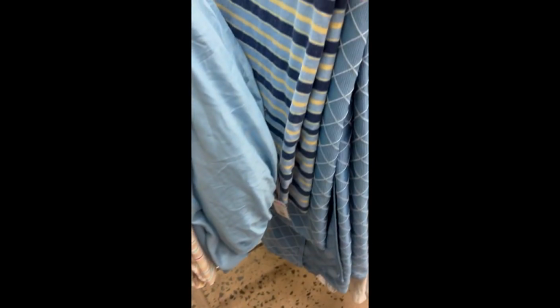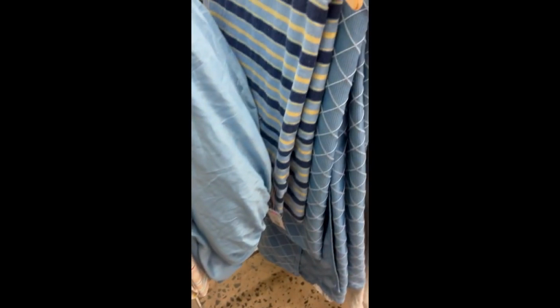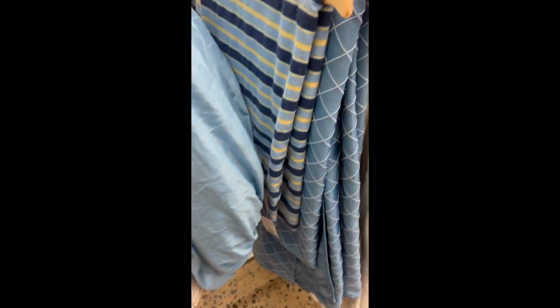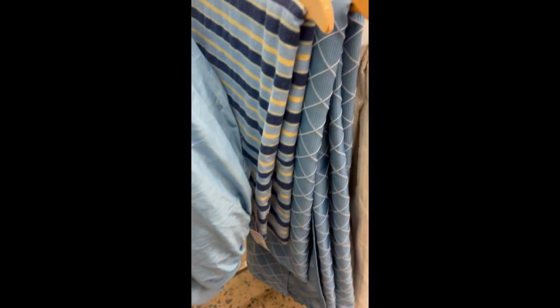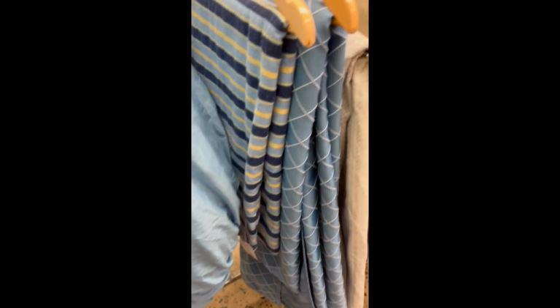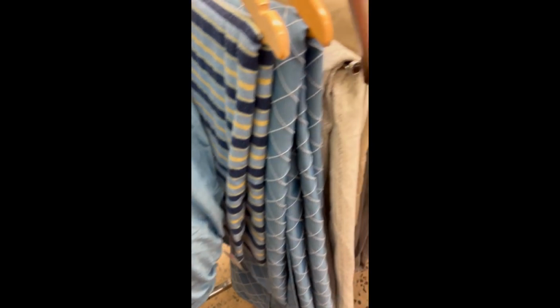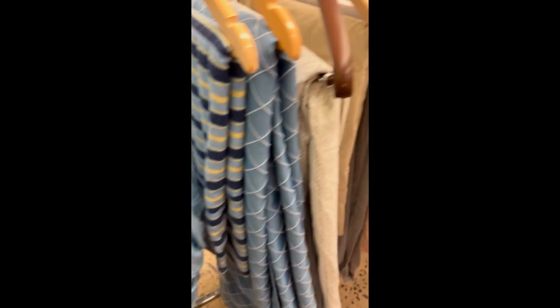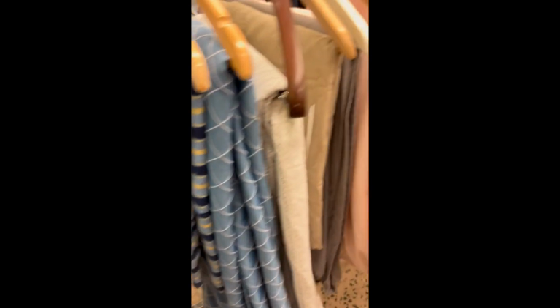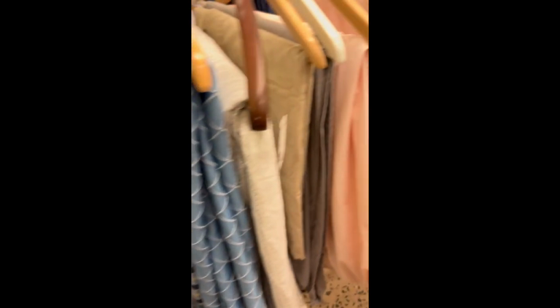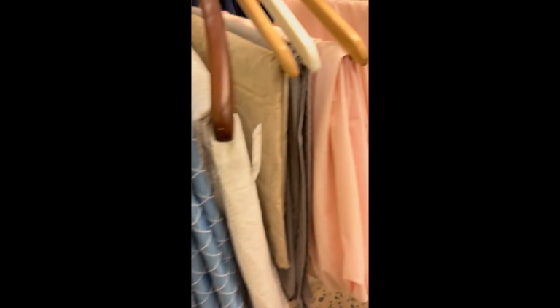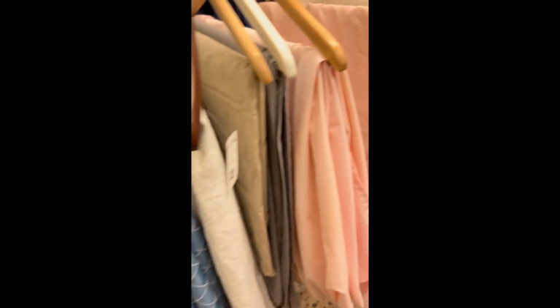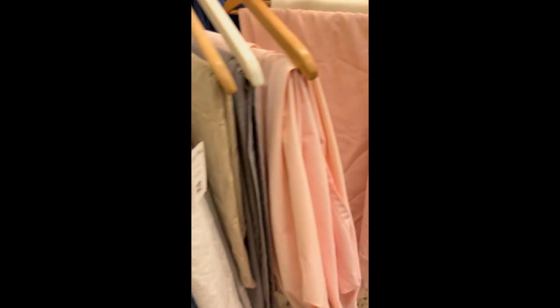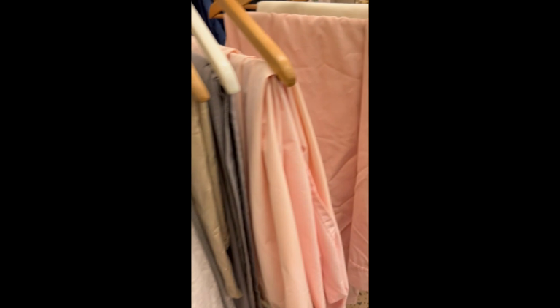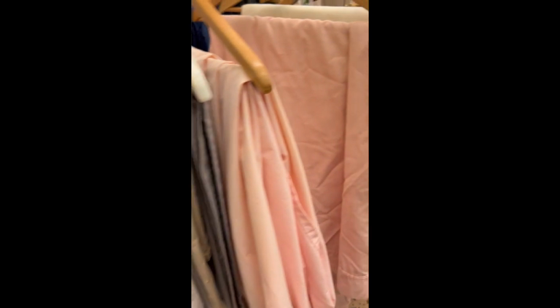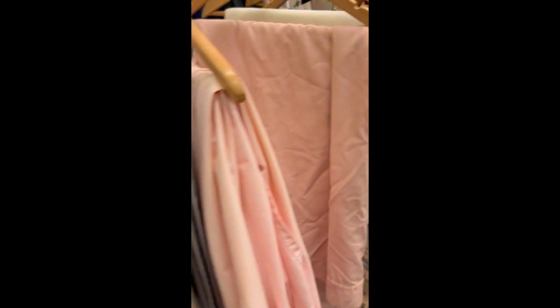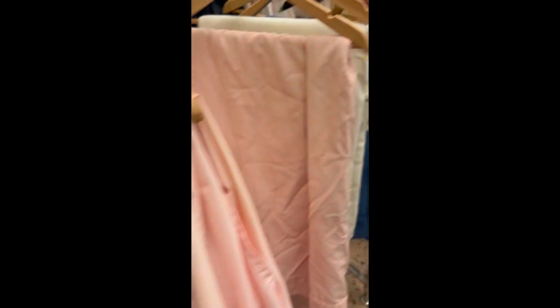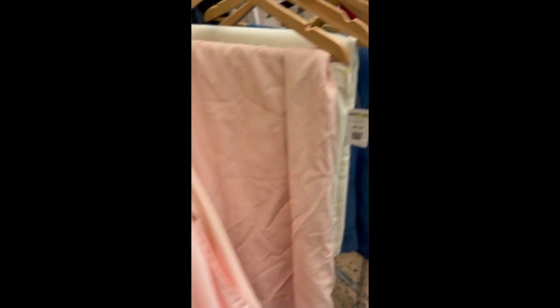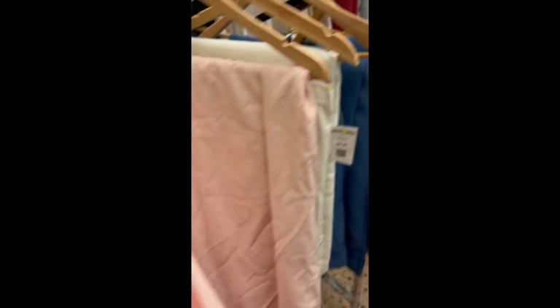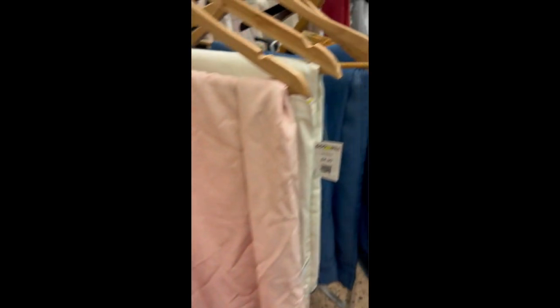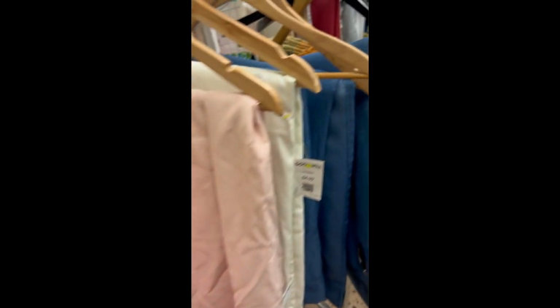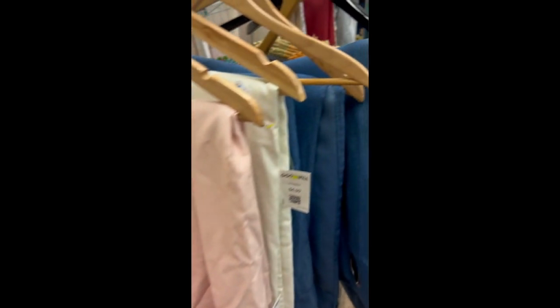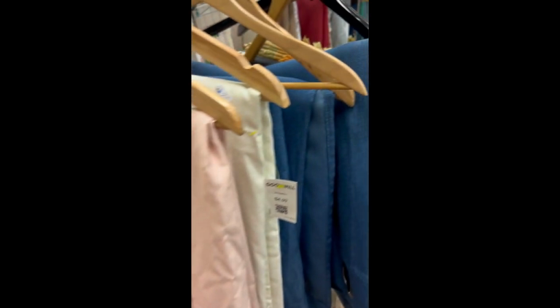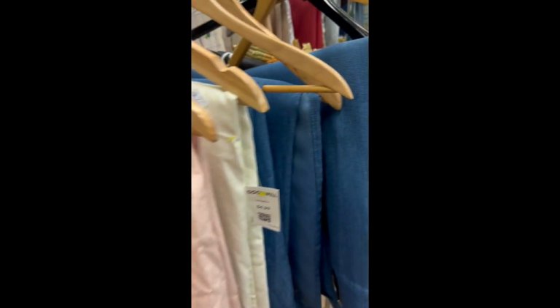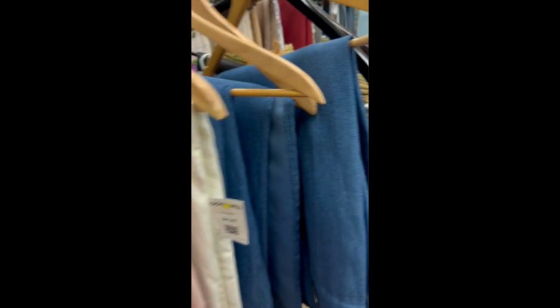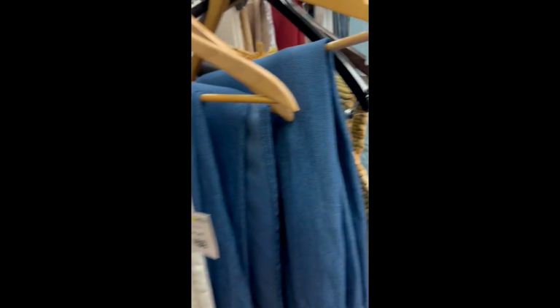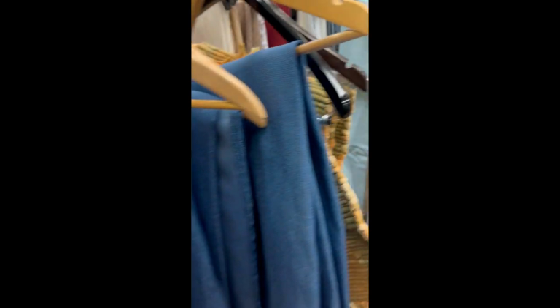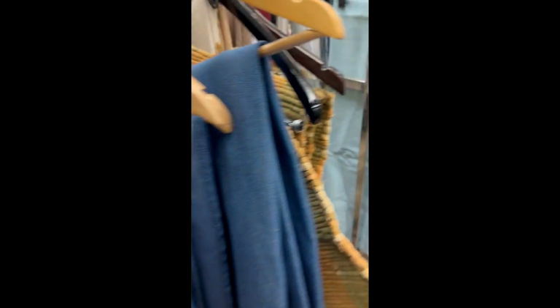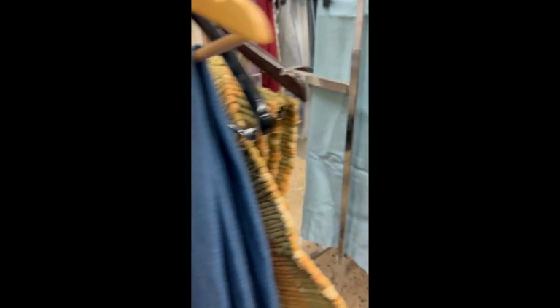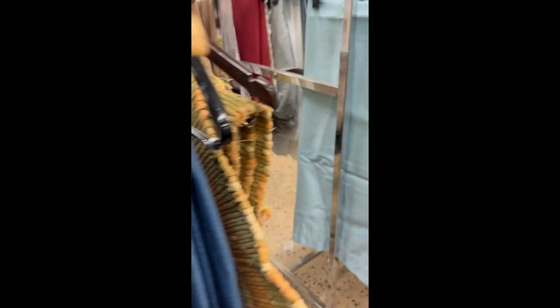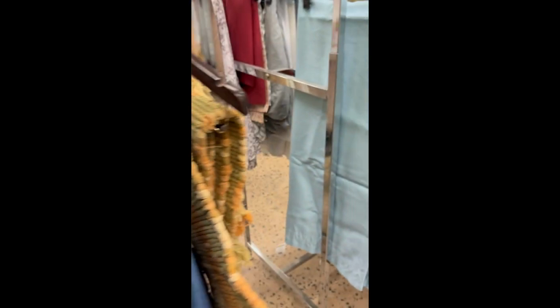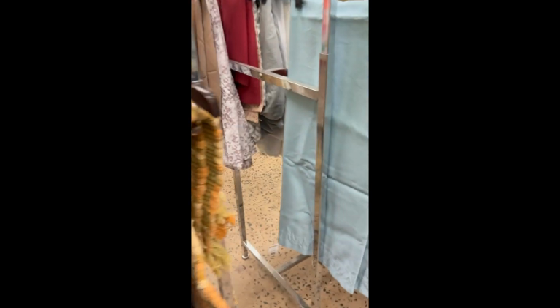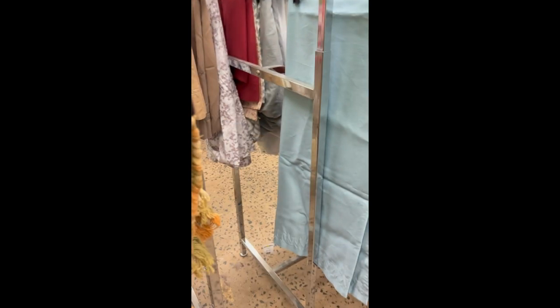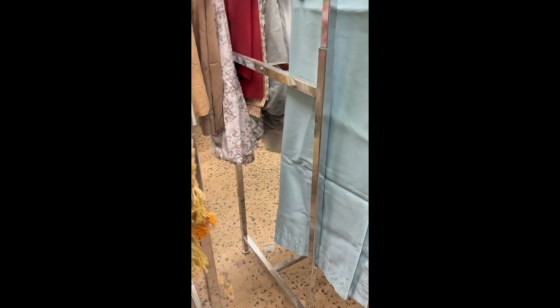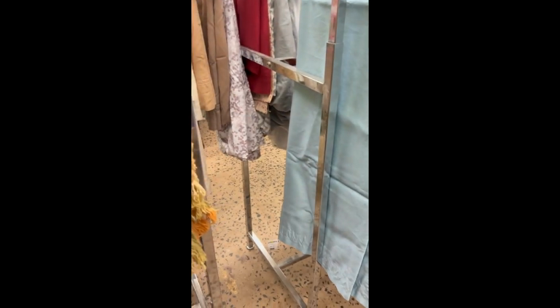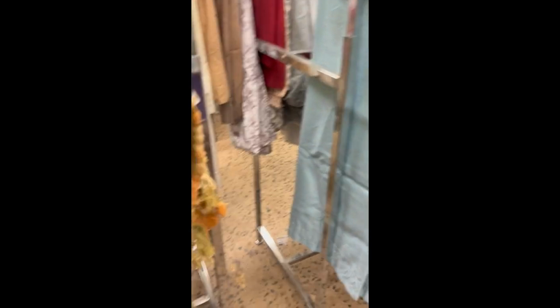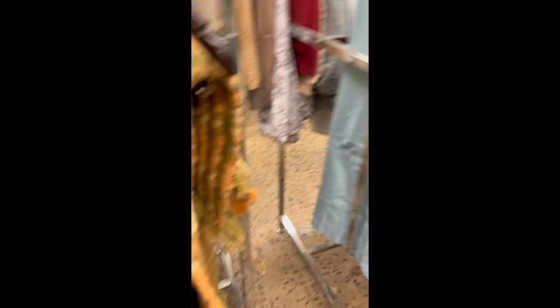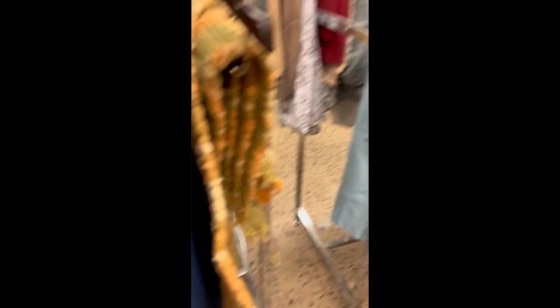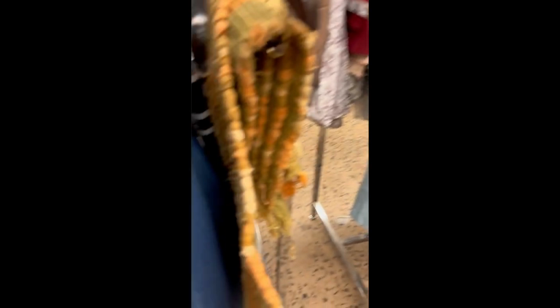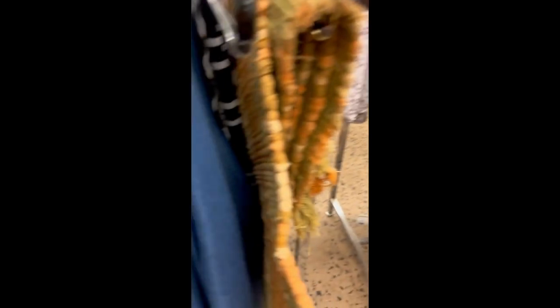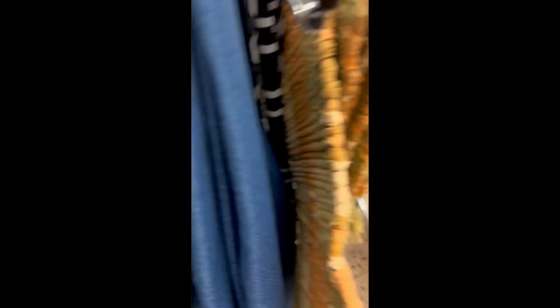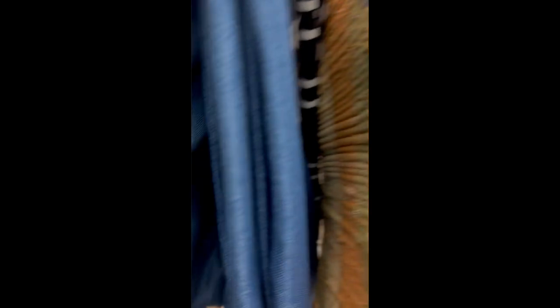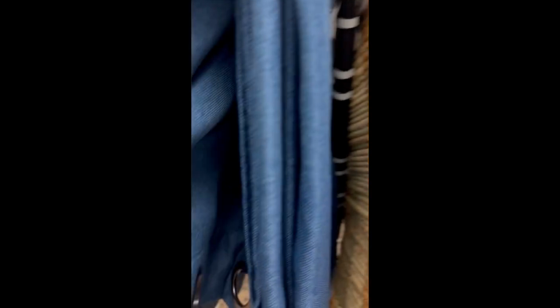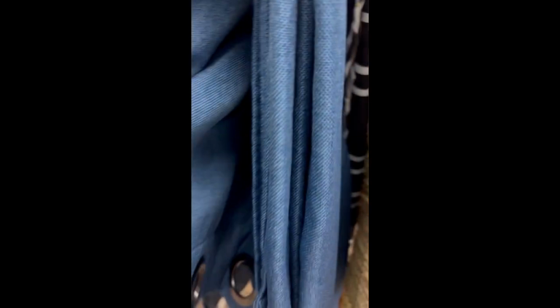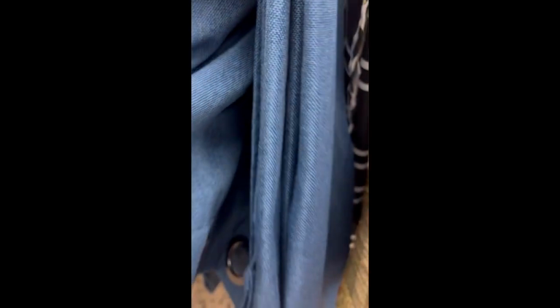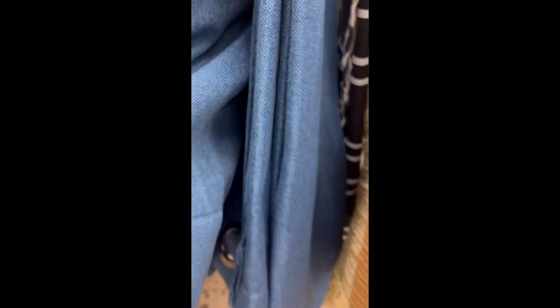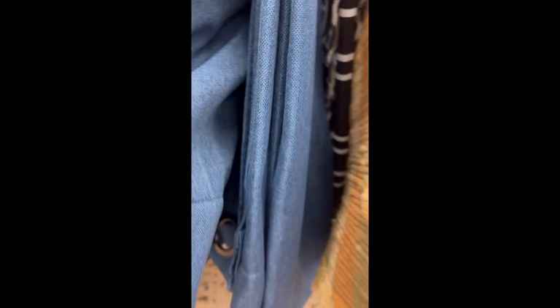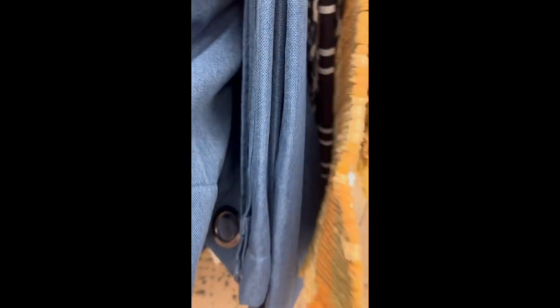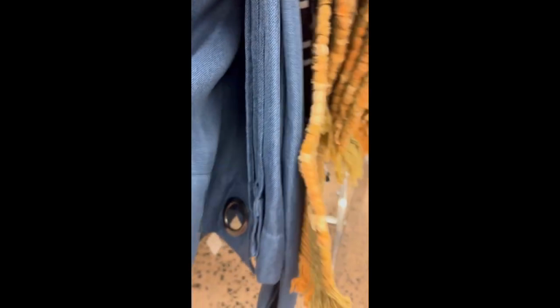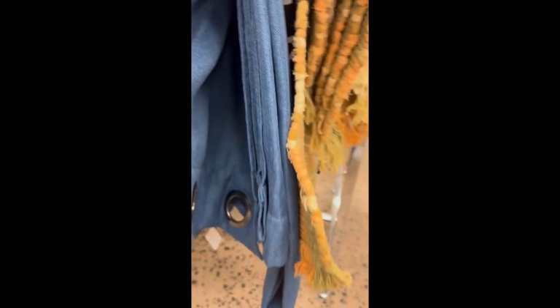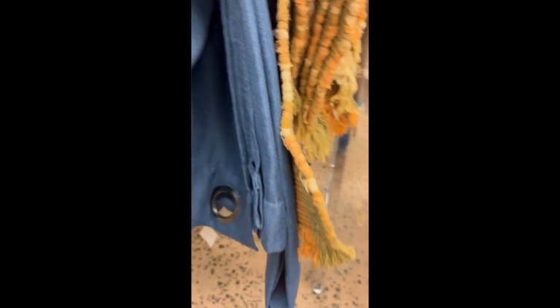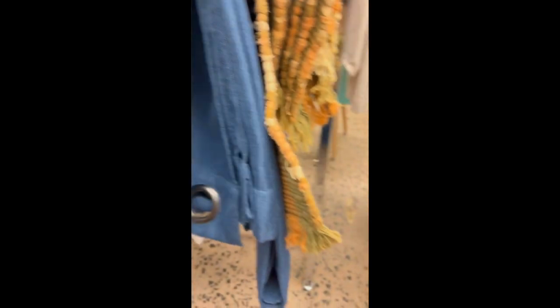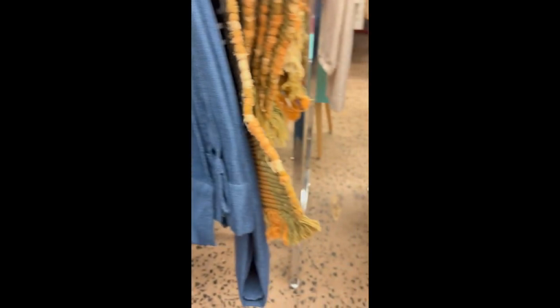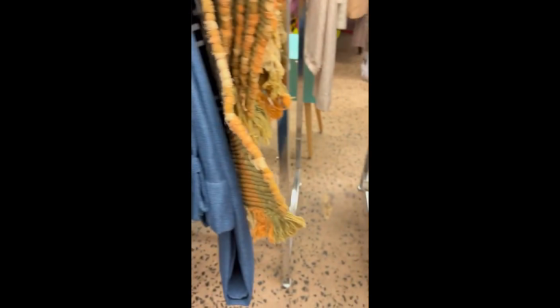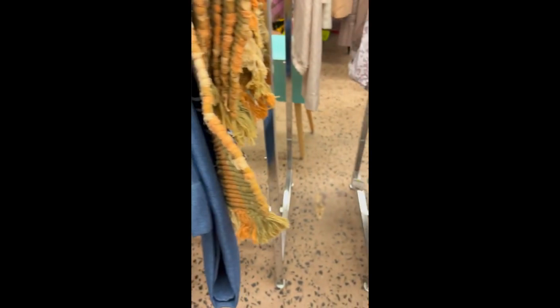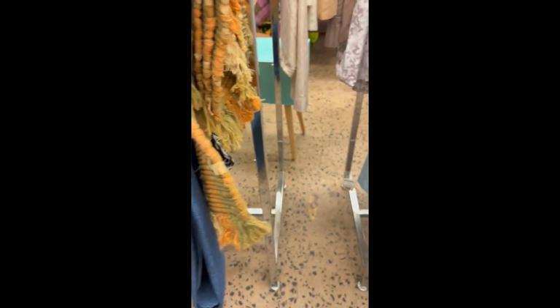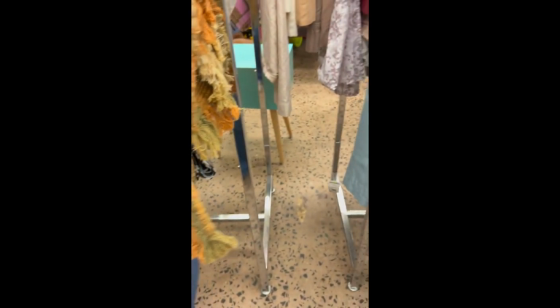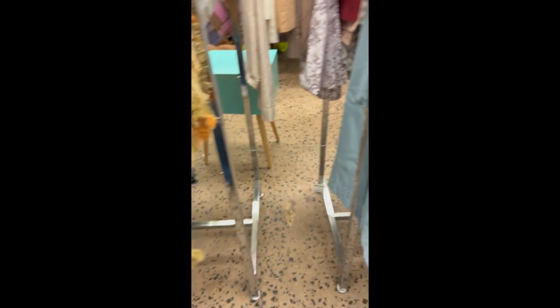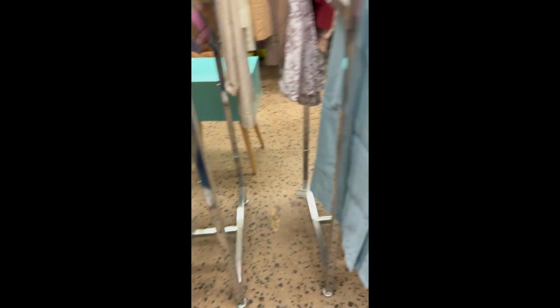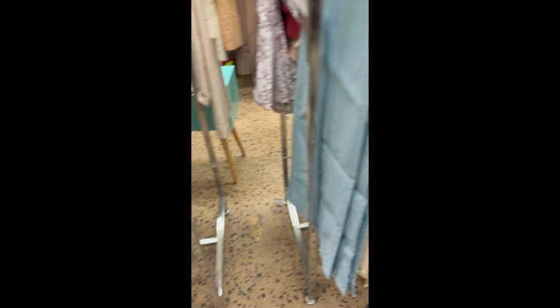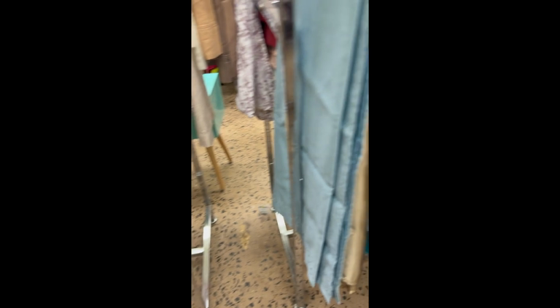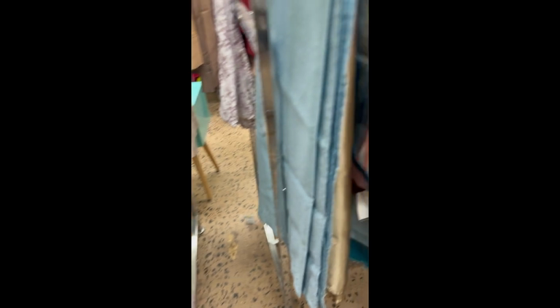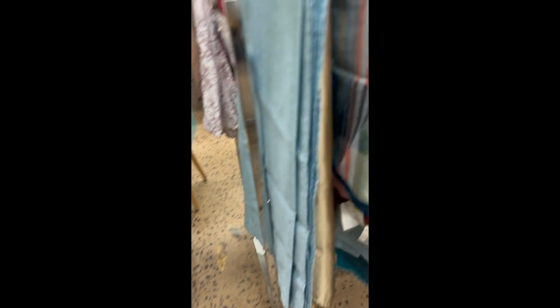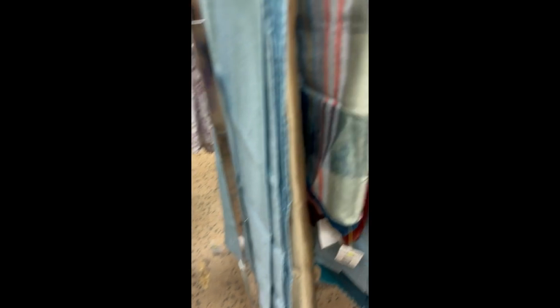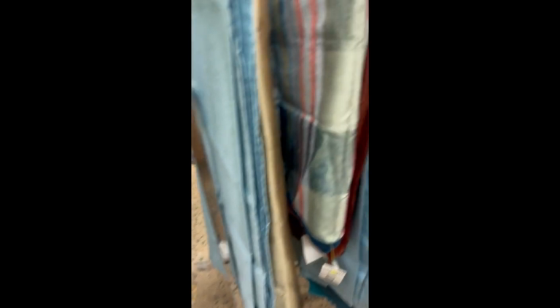I always check fabric when I go to Goodwill. You never know what you might find and how it might fit into a project you're doing.